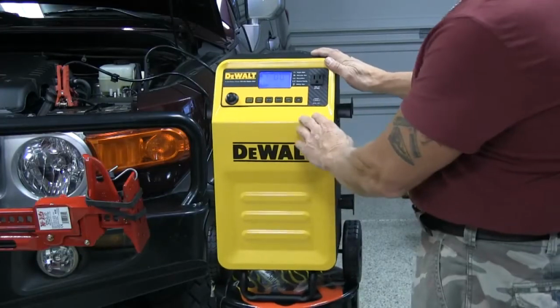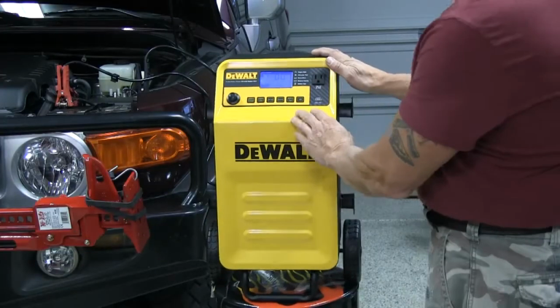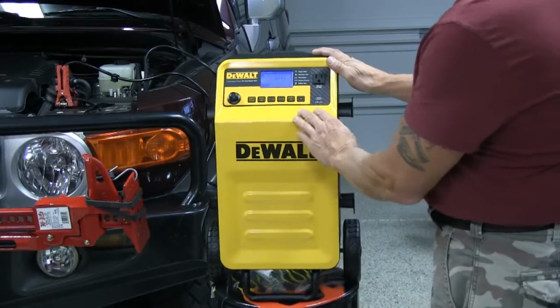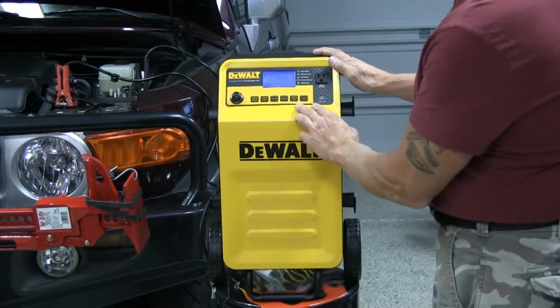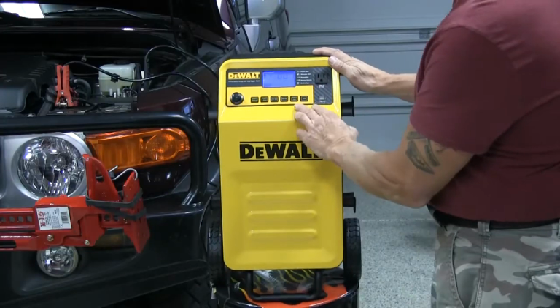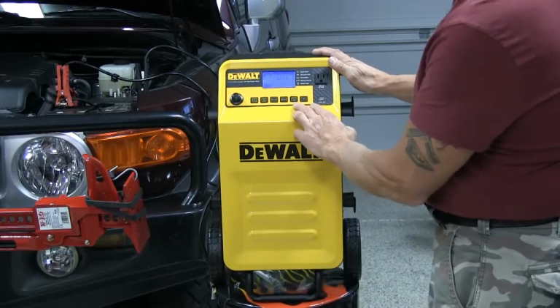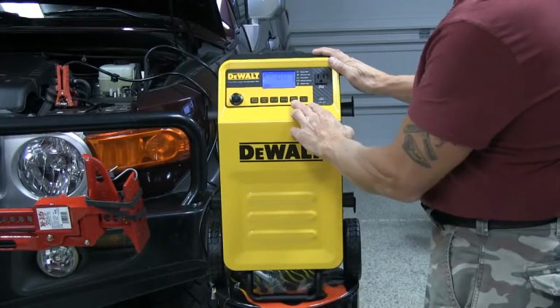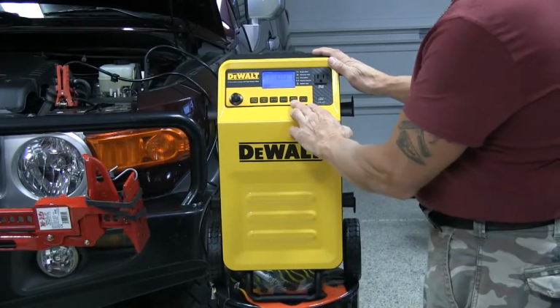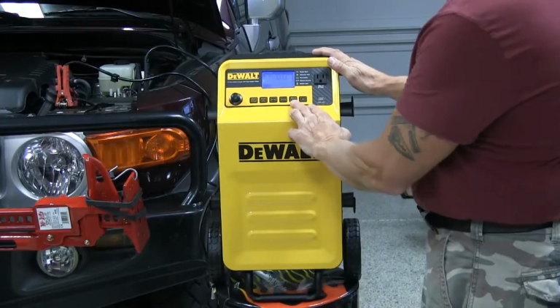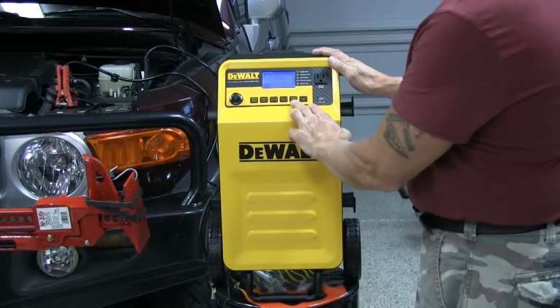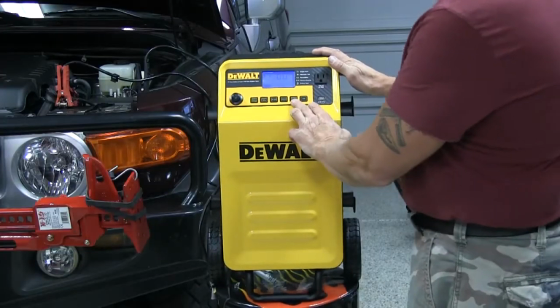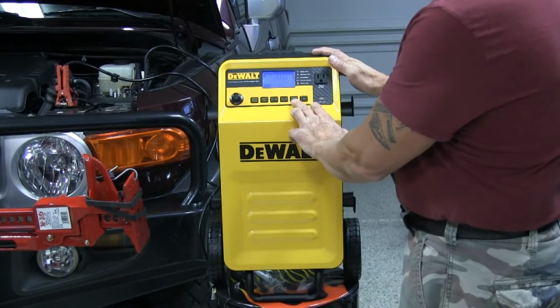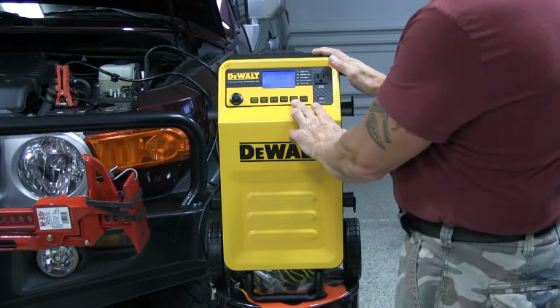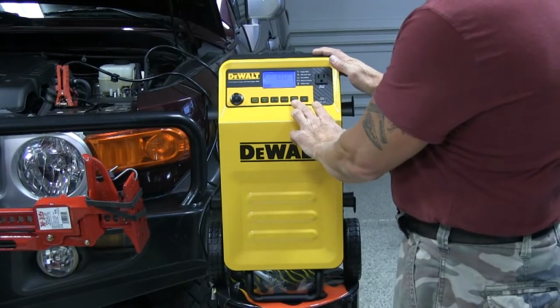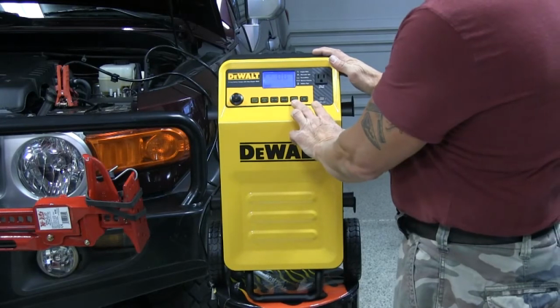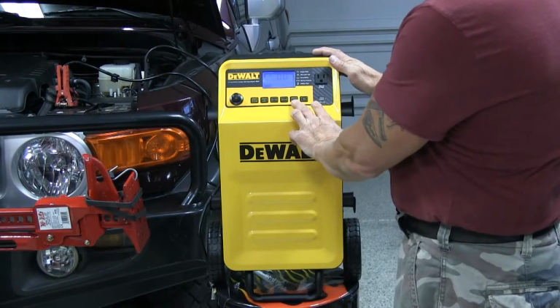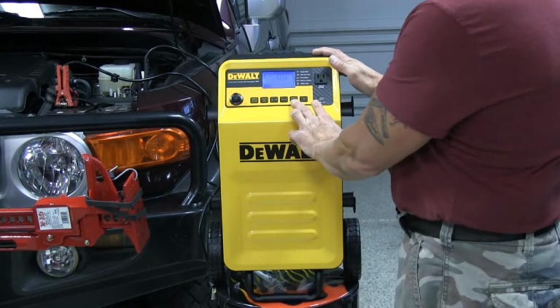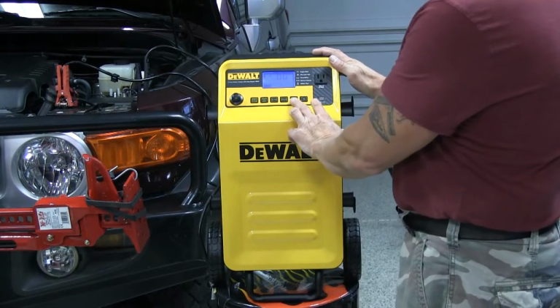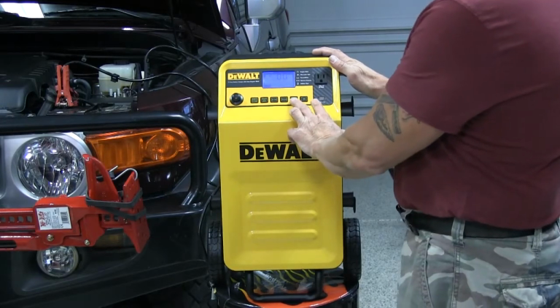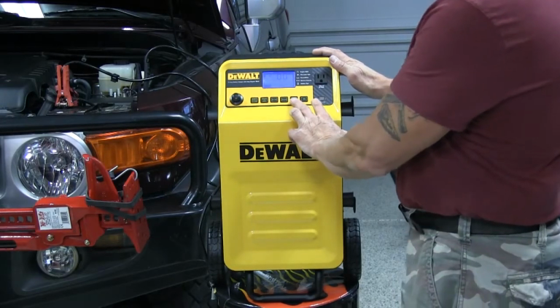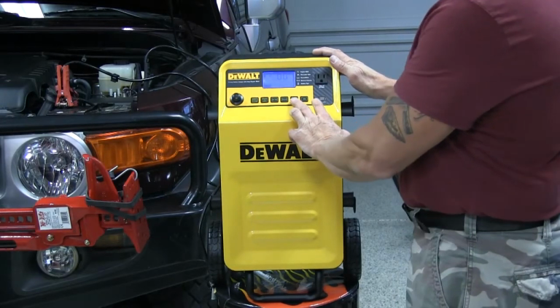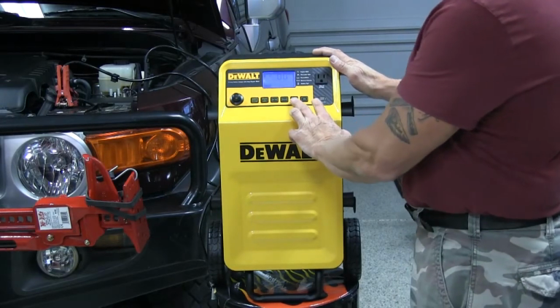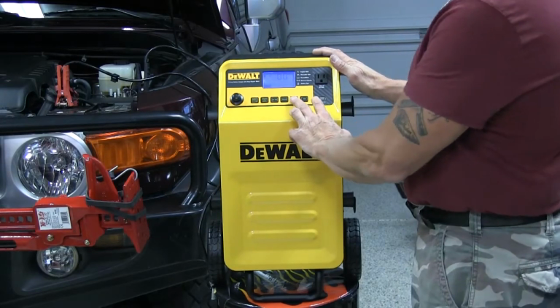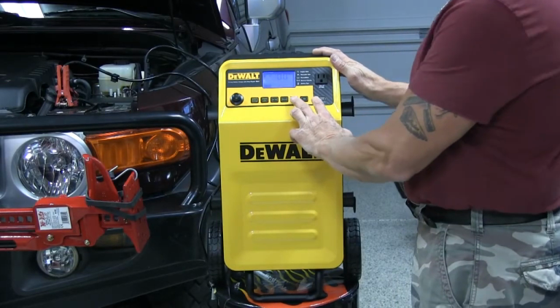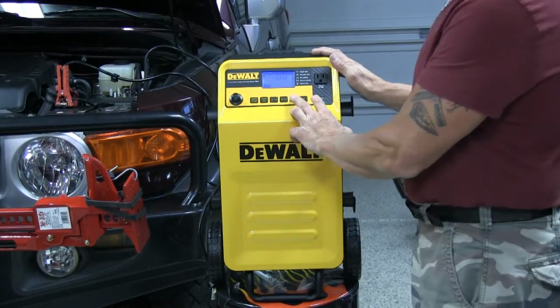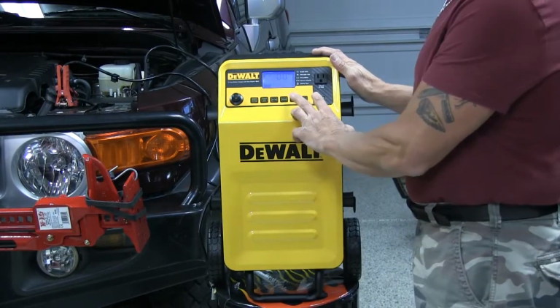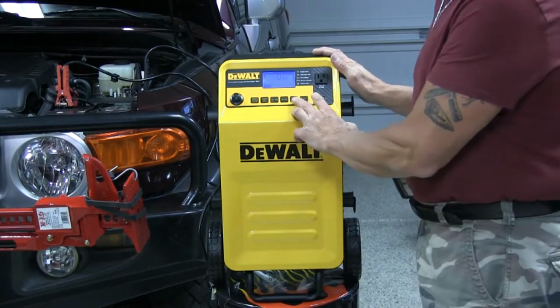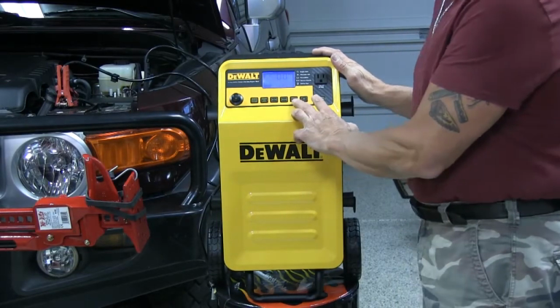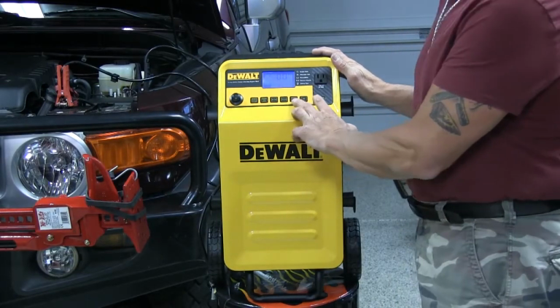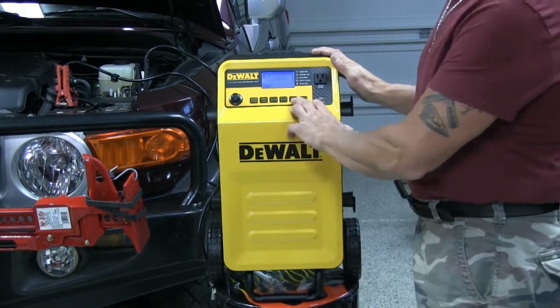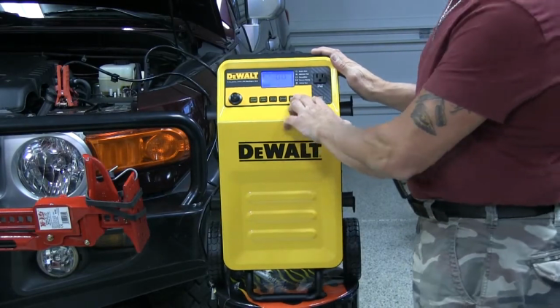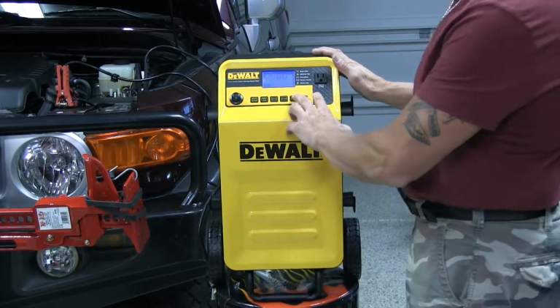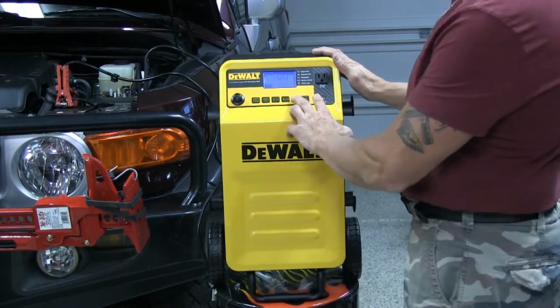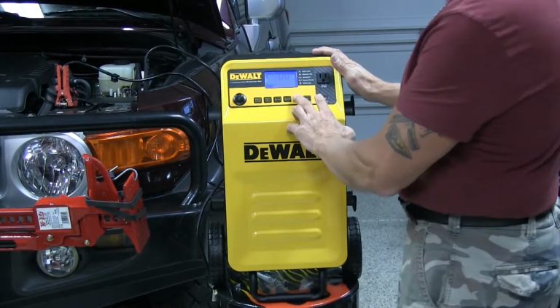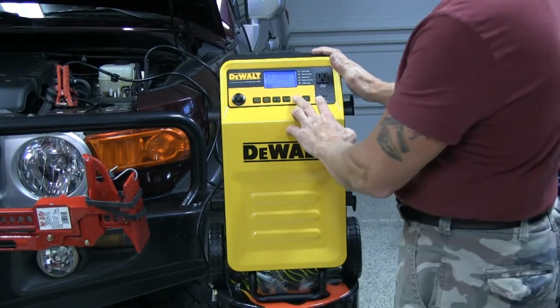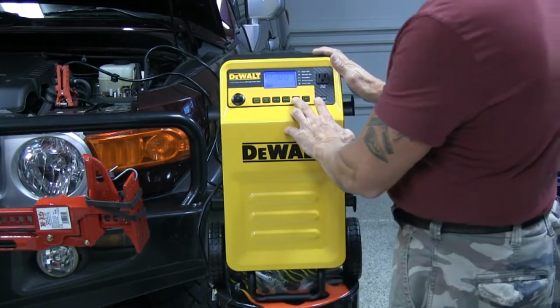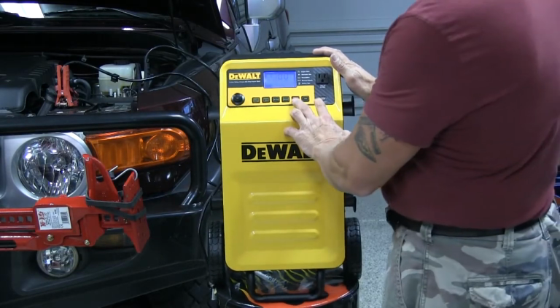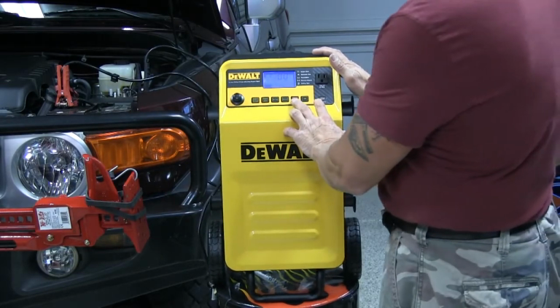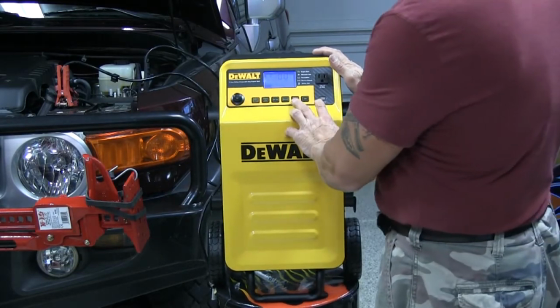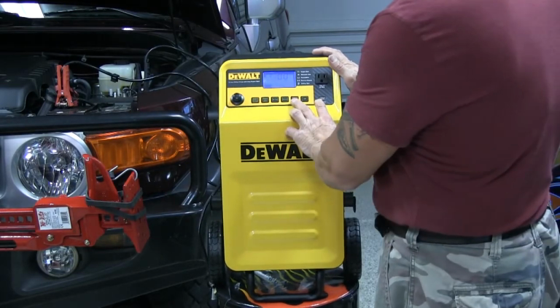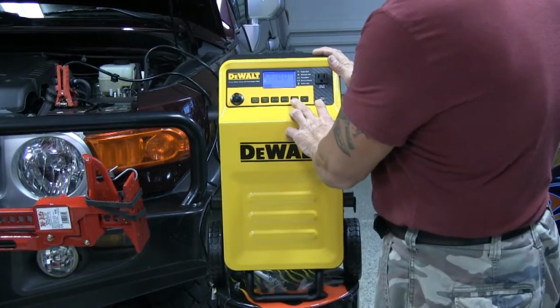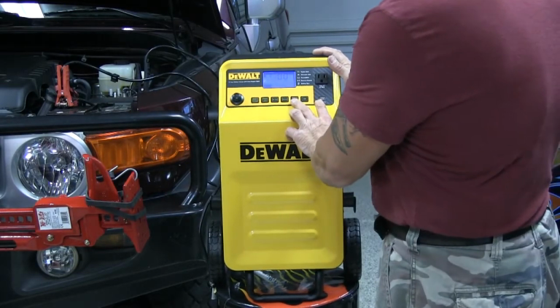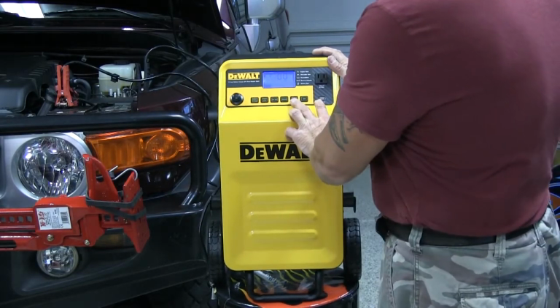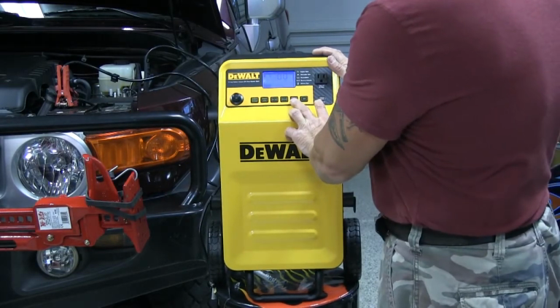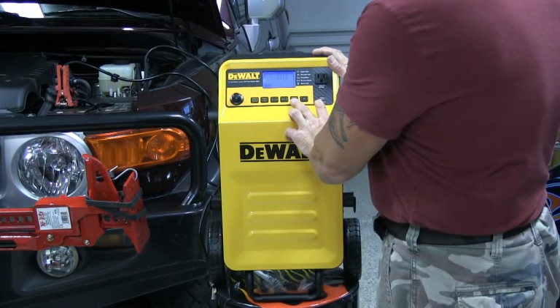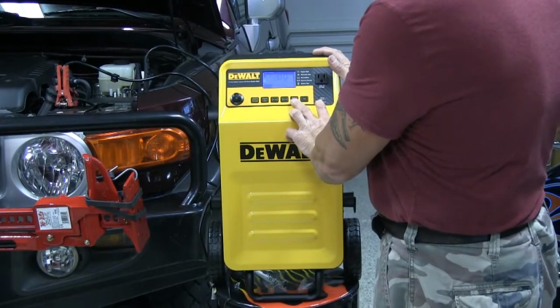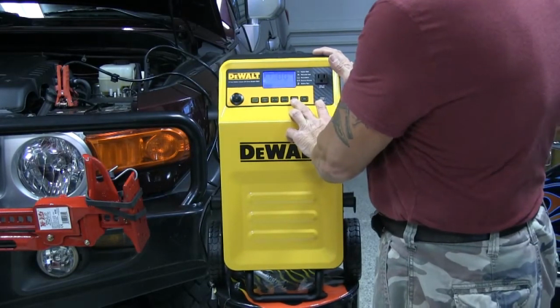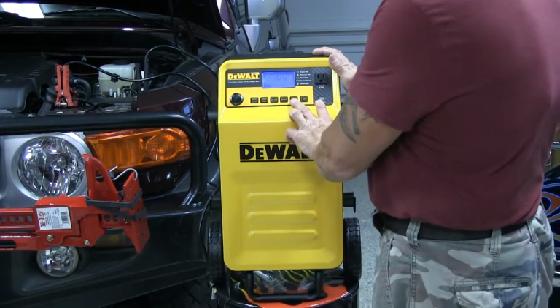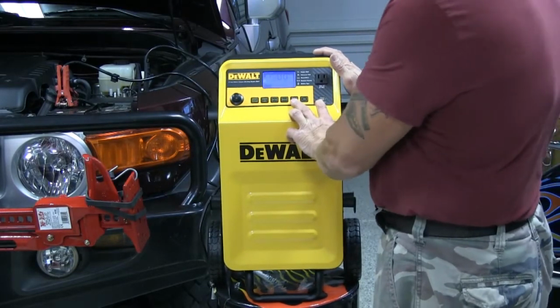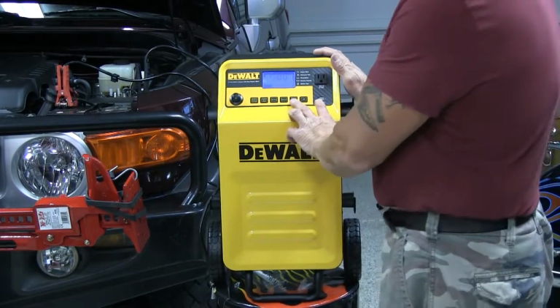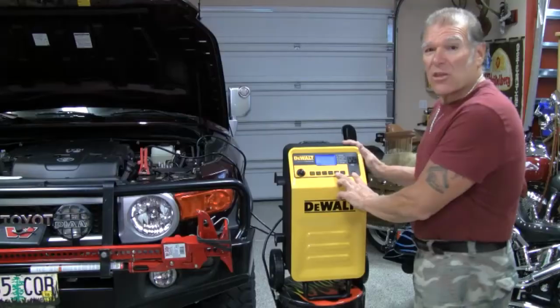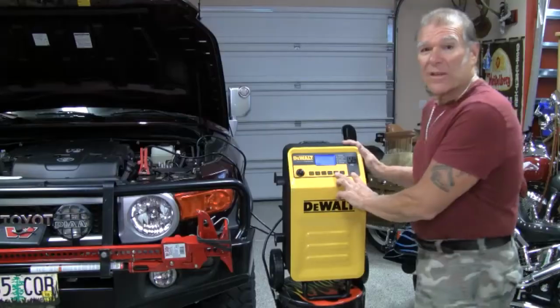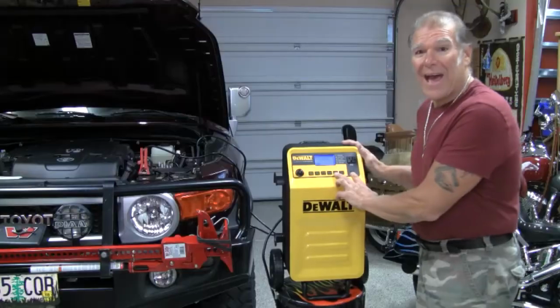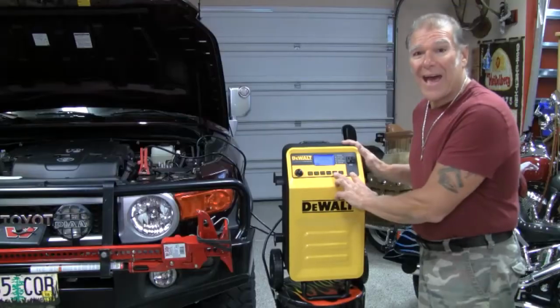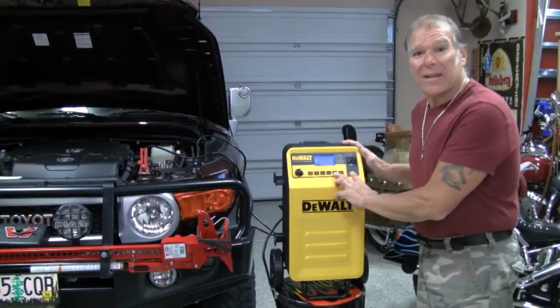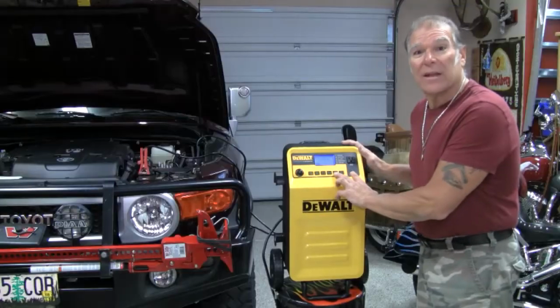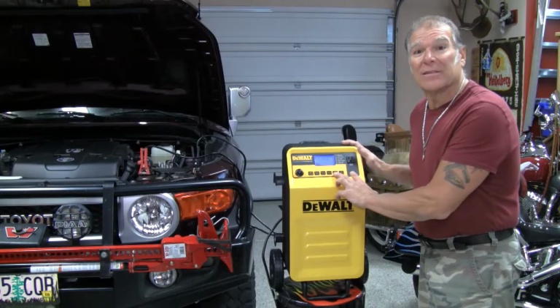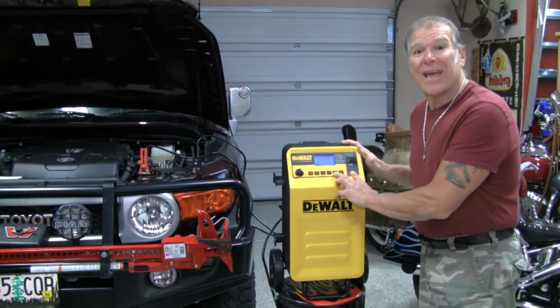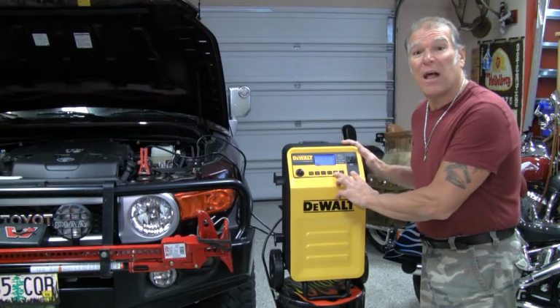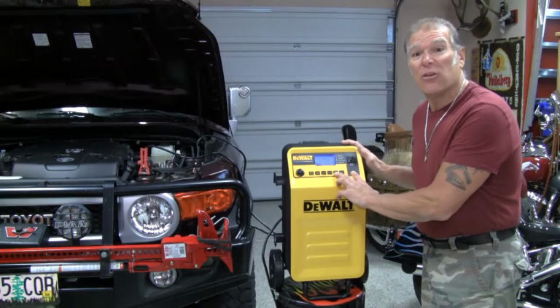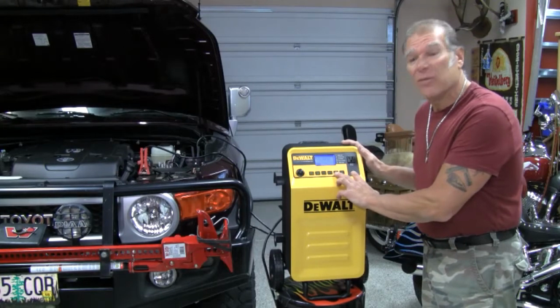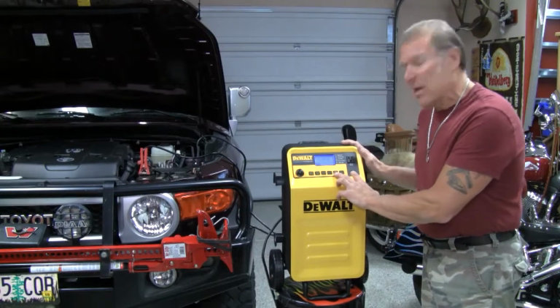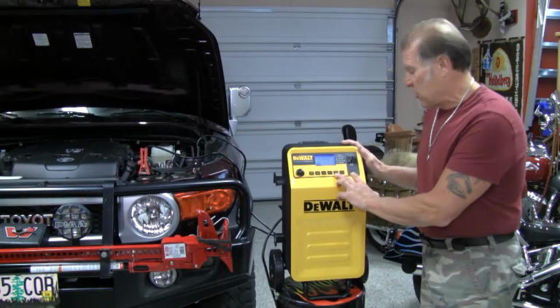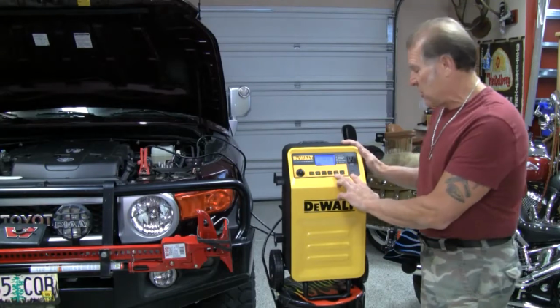The battery type — what type of battery is it? 12 volt? 8 volt? 6 volt? What is it? Is it wet? Is it not? It'll tell you this.